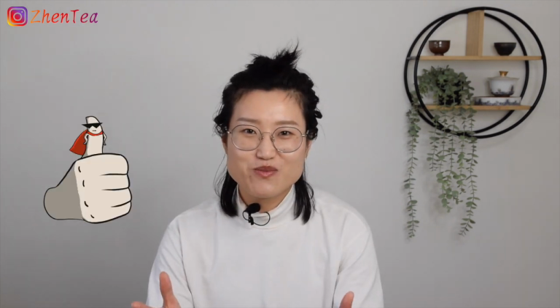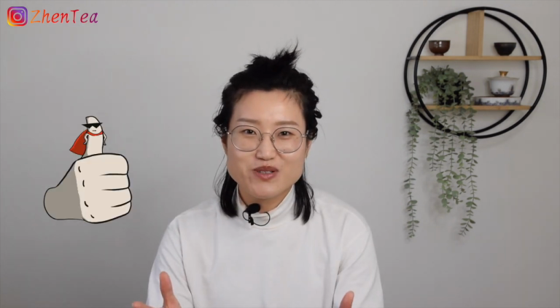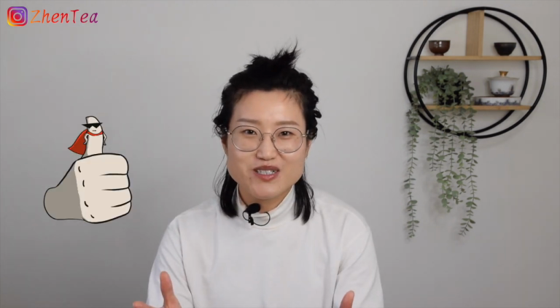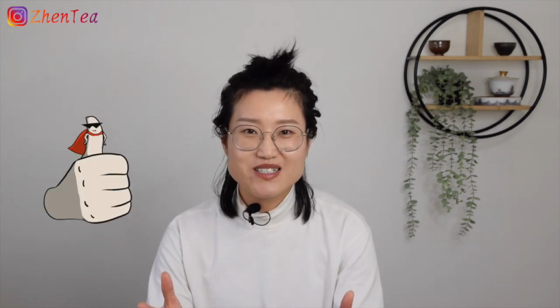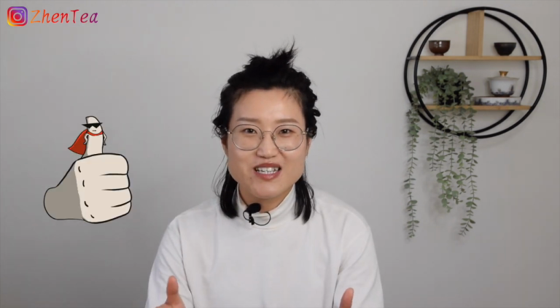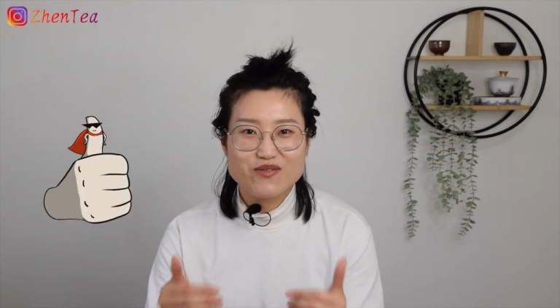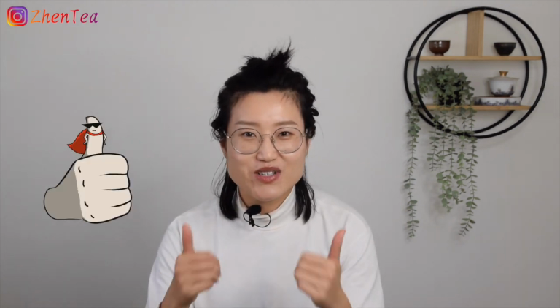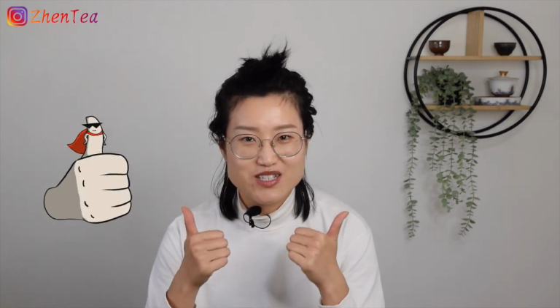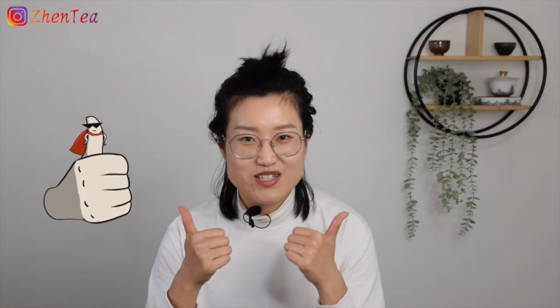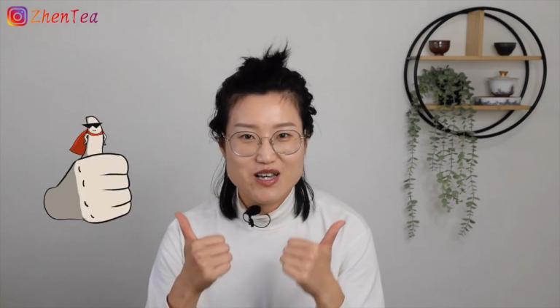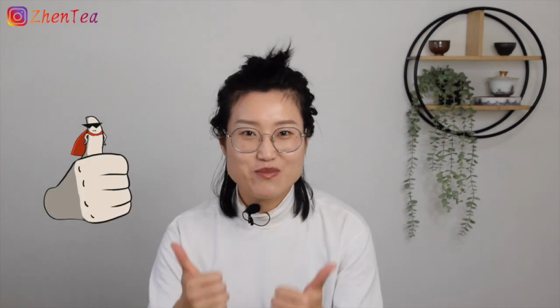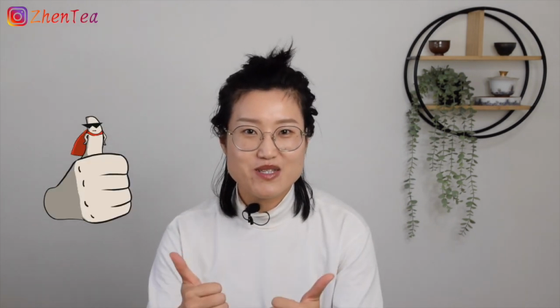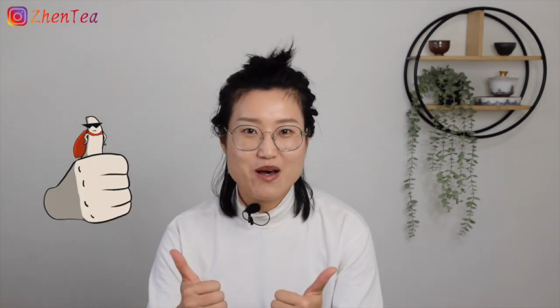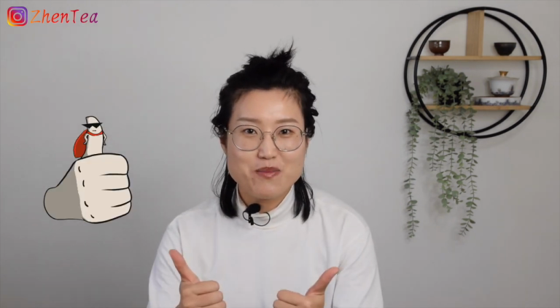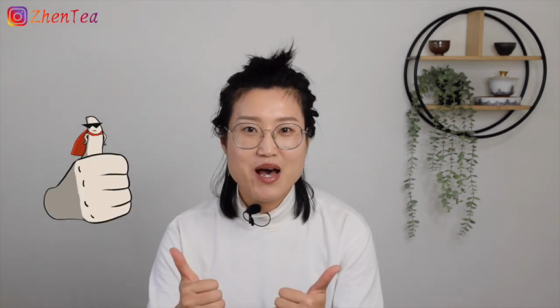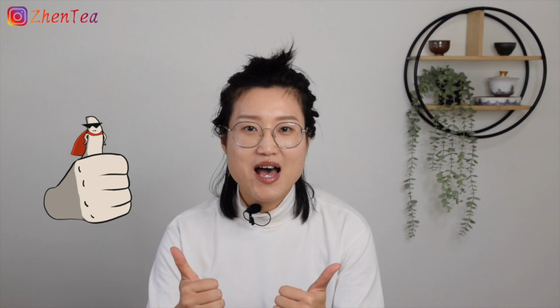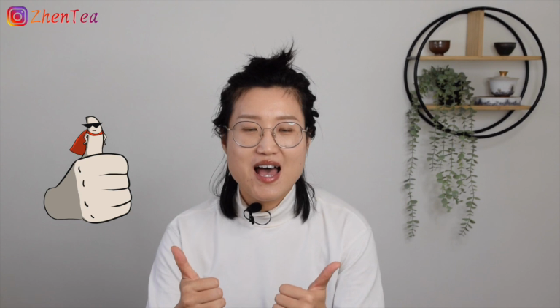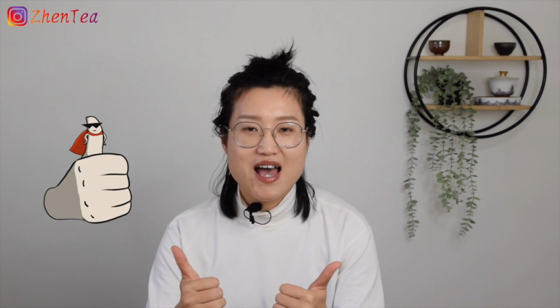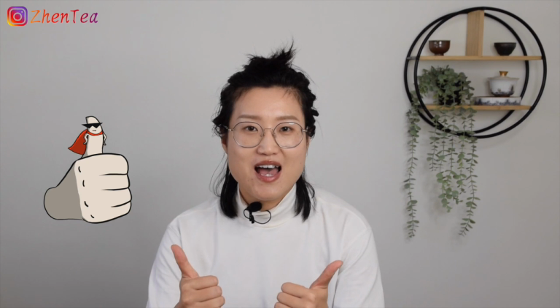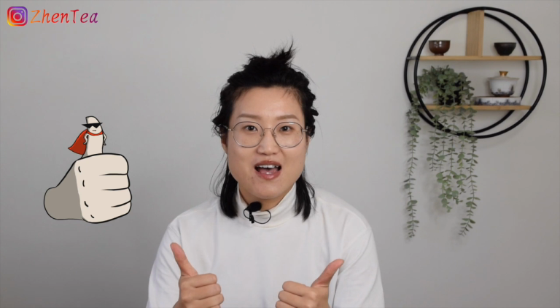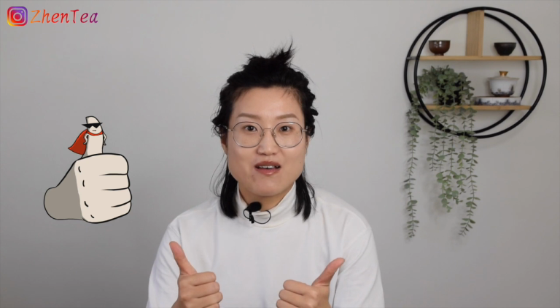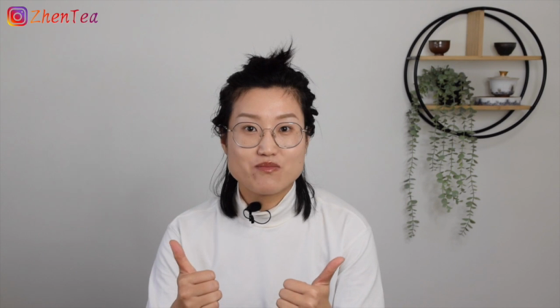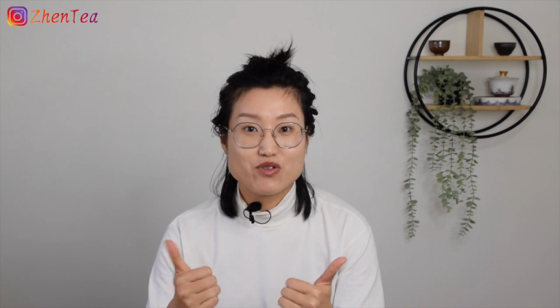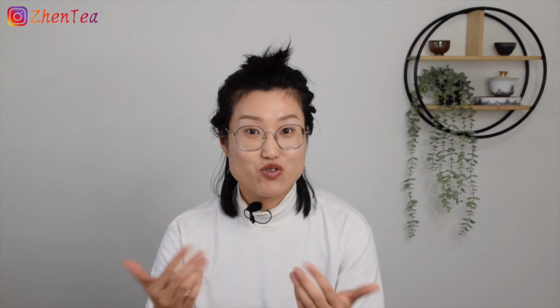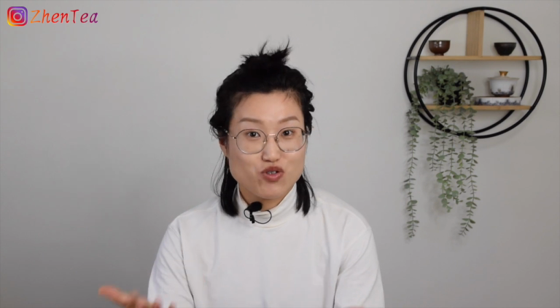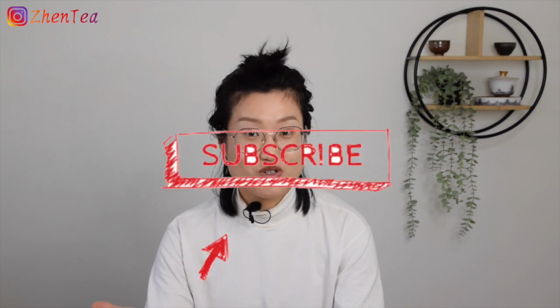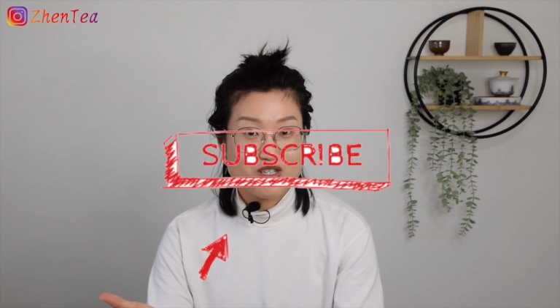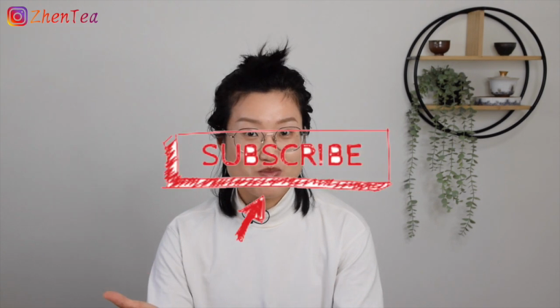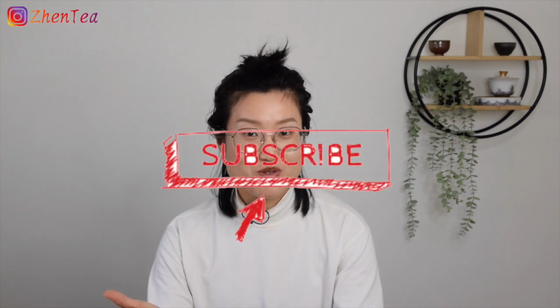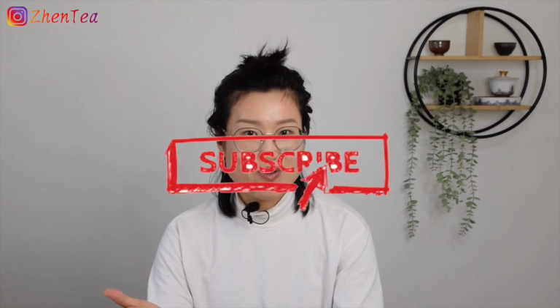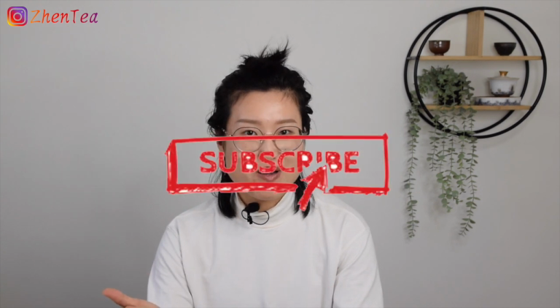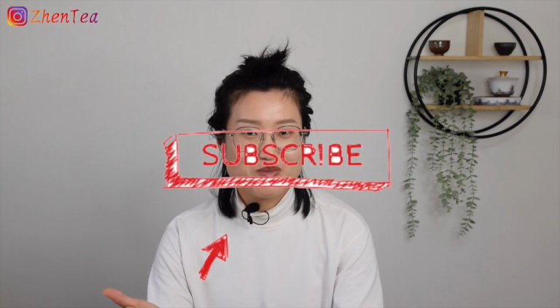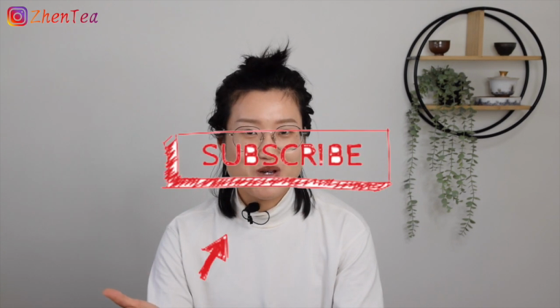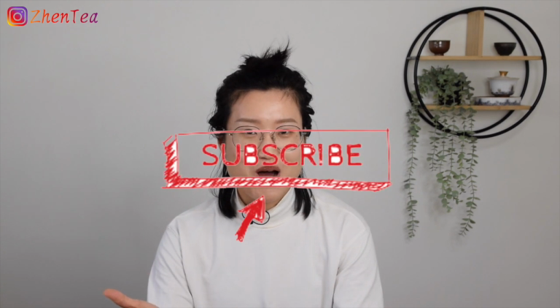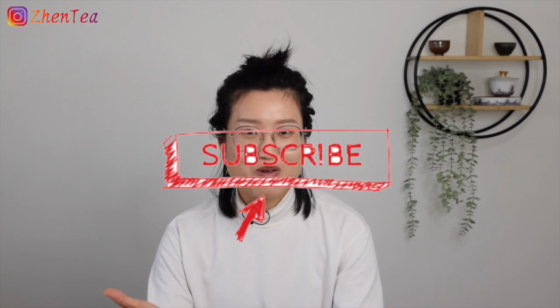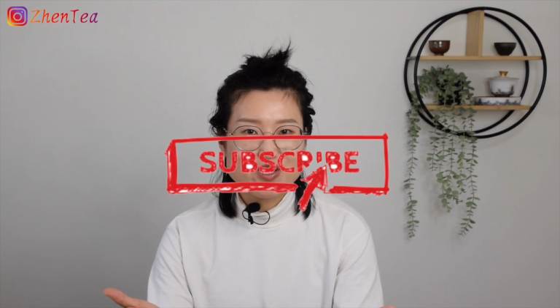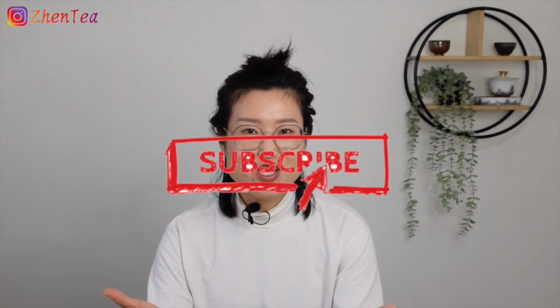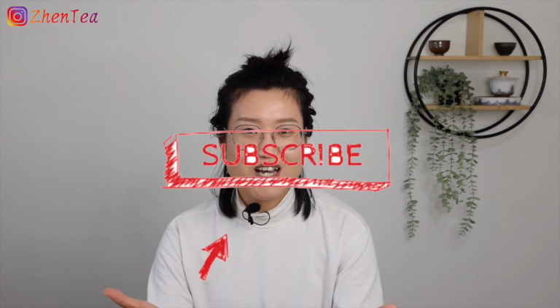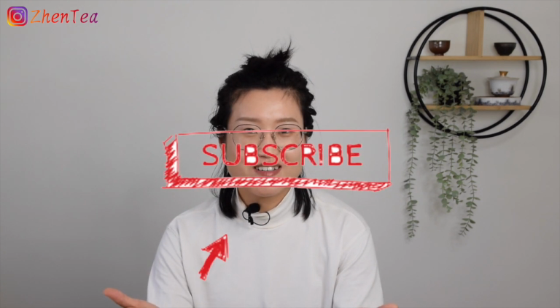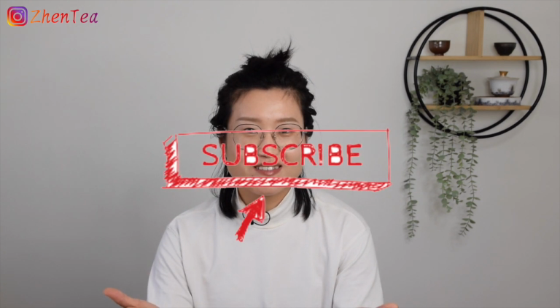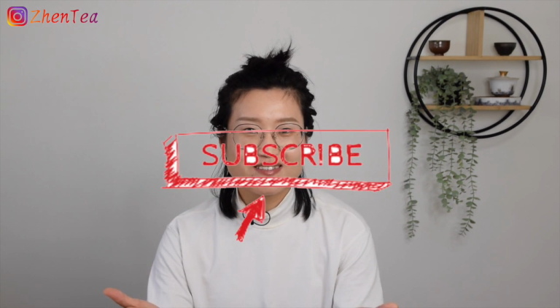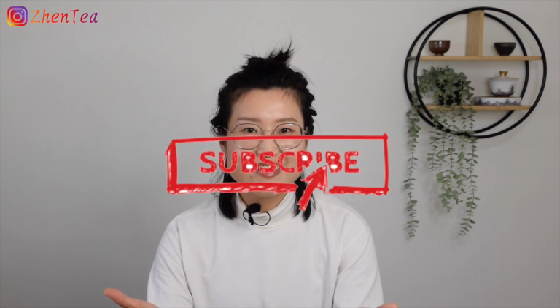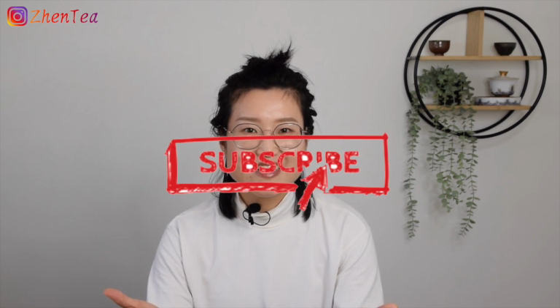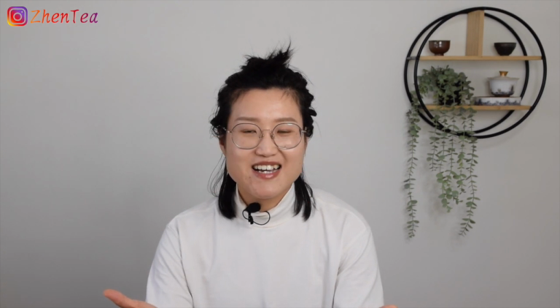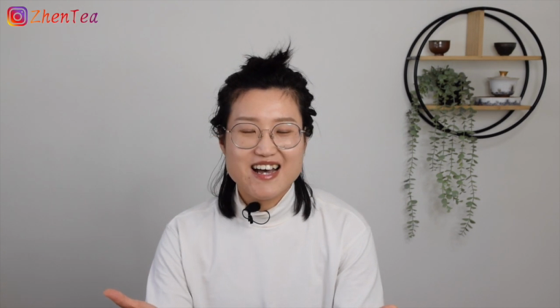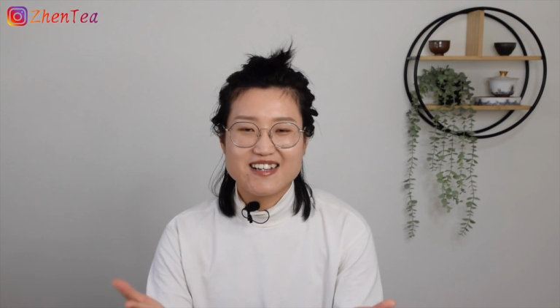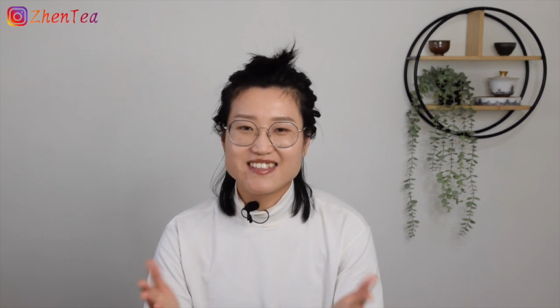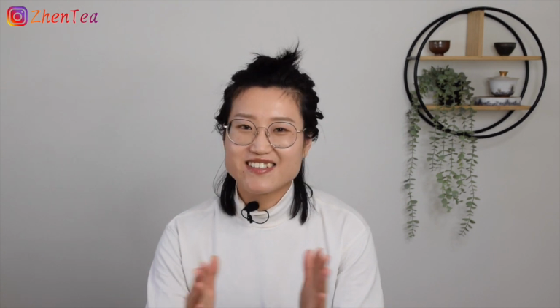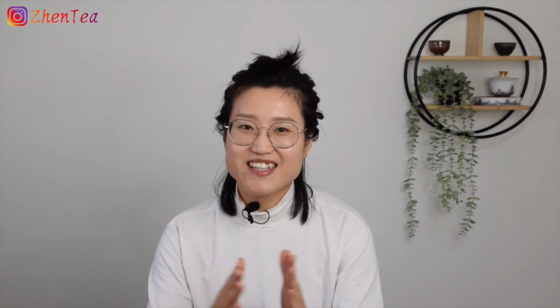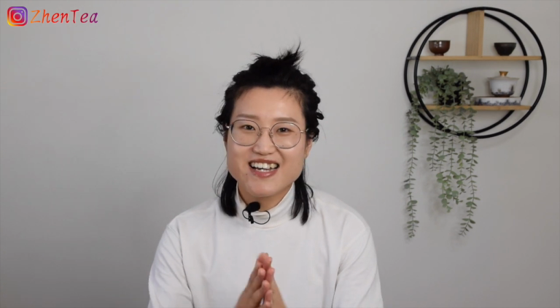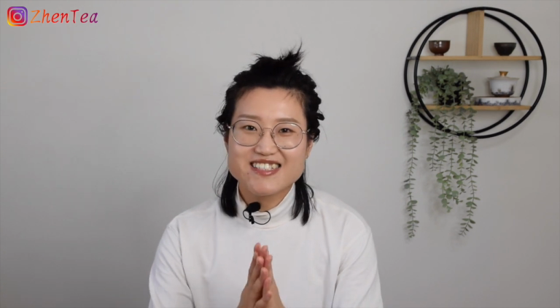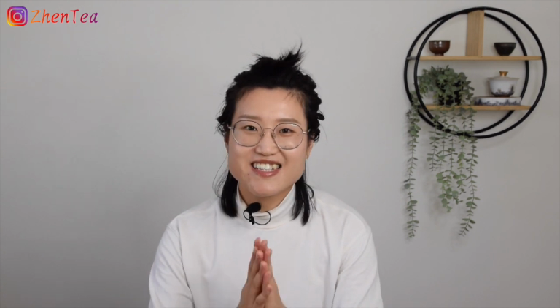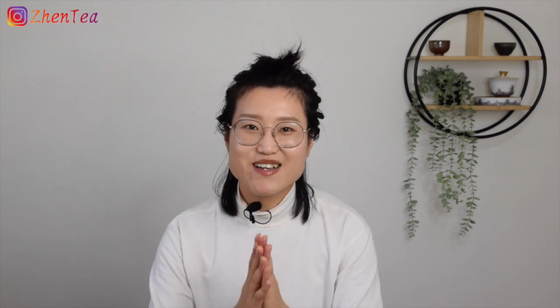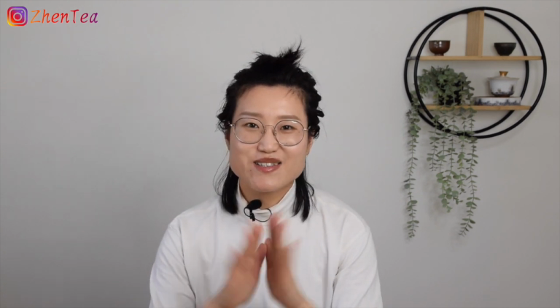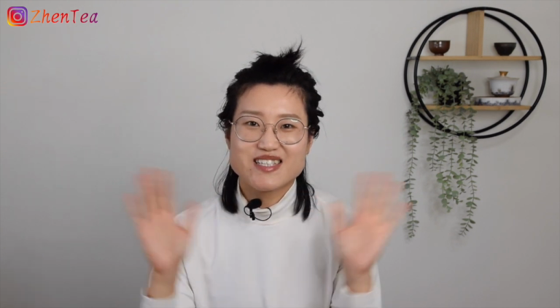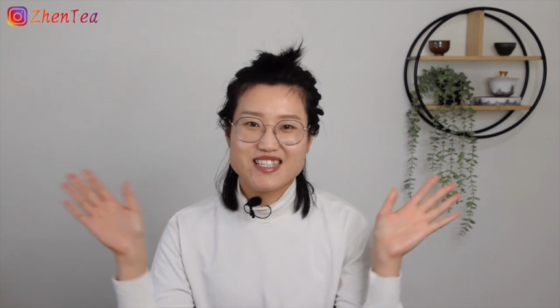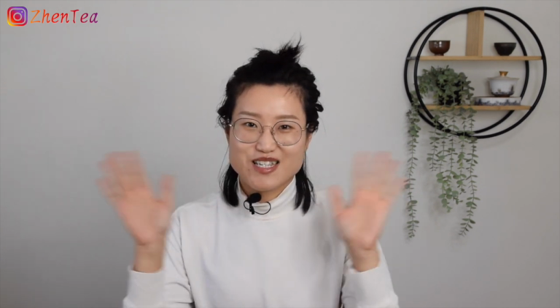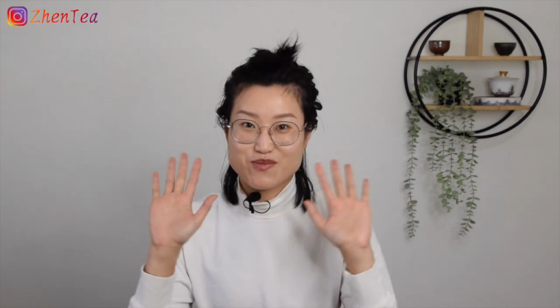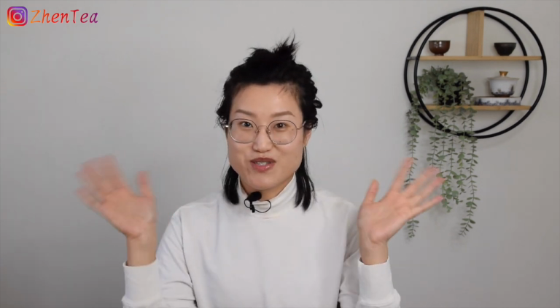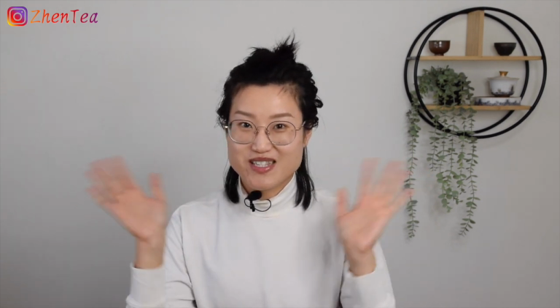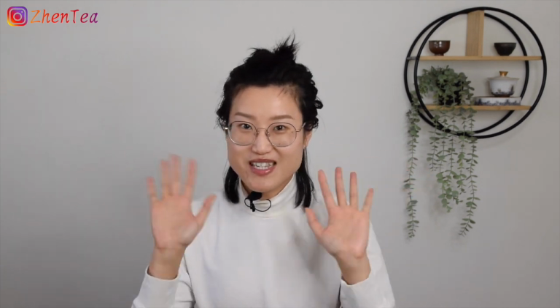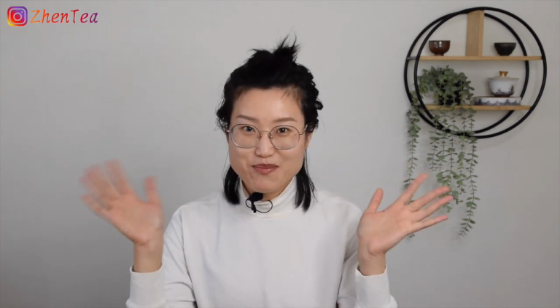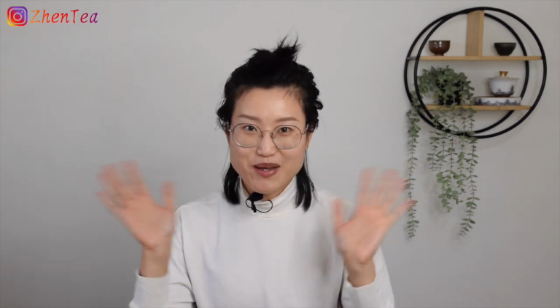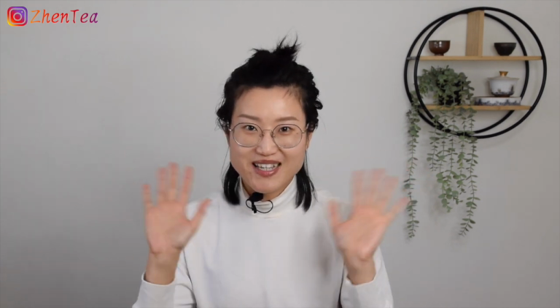Hope that was helpful! If you like this video, please give it a thumbs up and be sure to subscribe to our channel. Until next time, keep steeping!